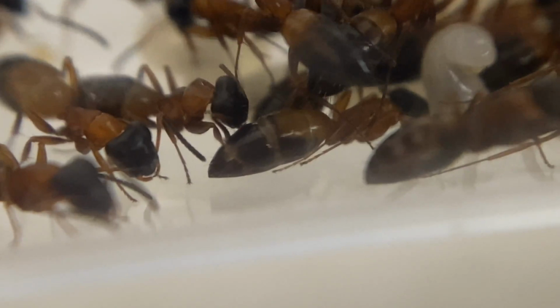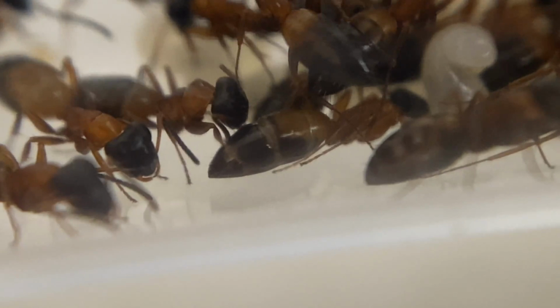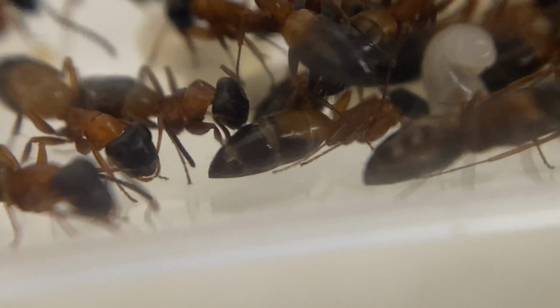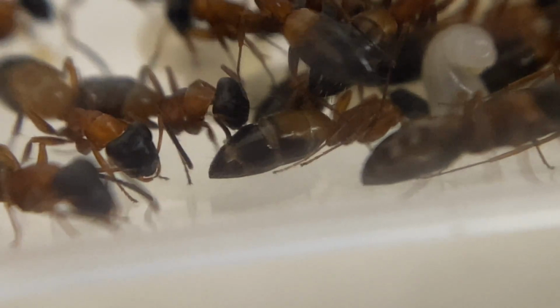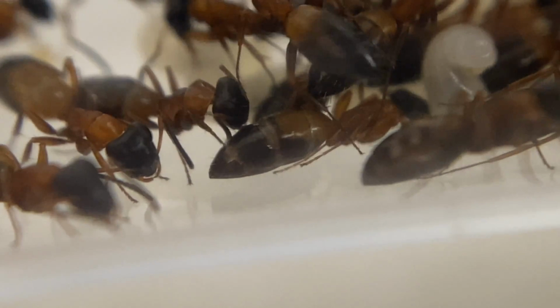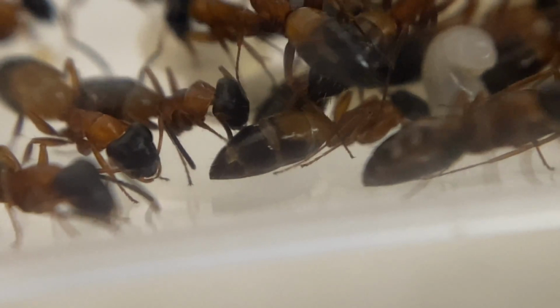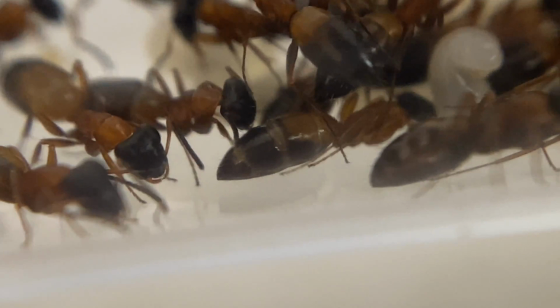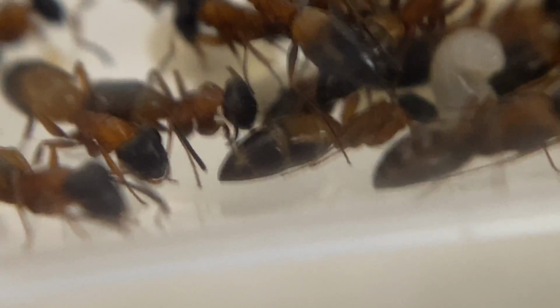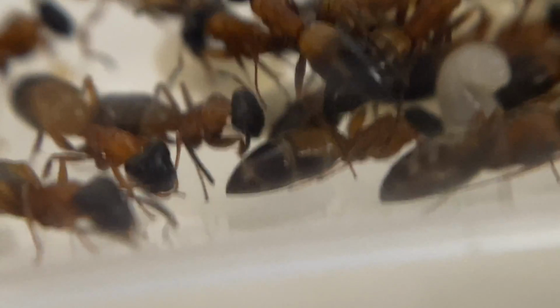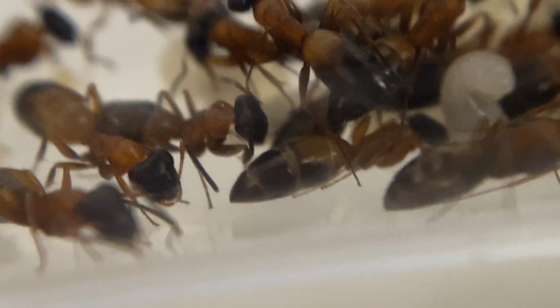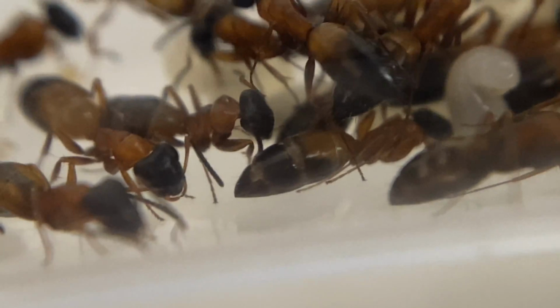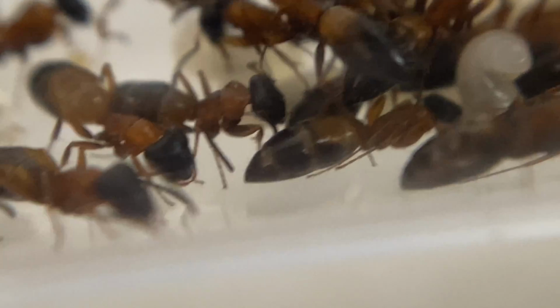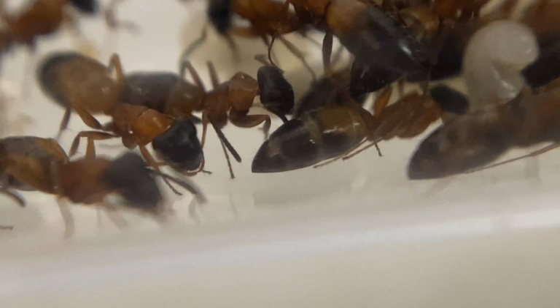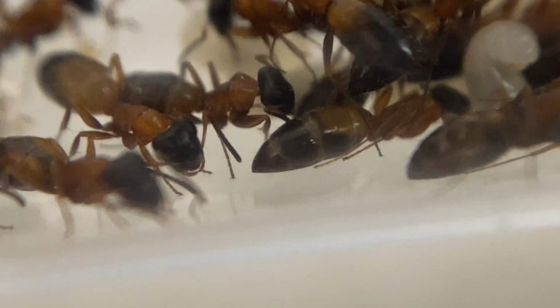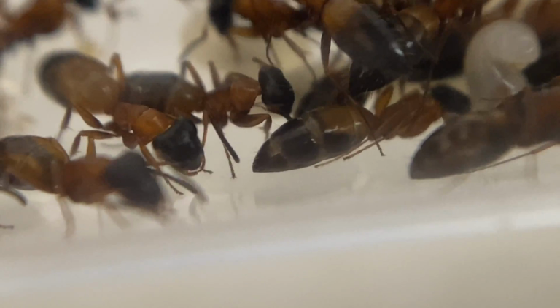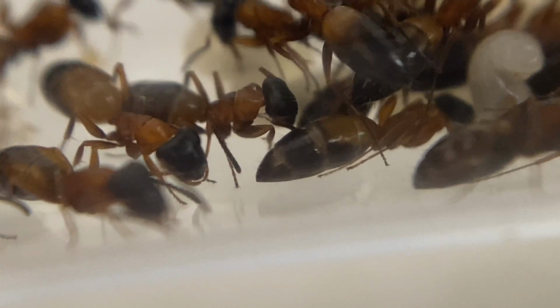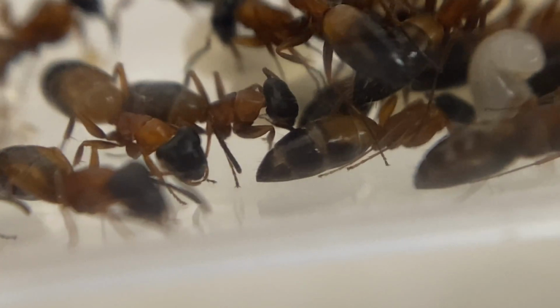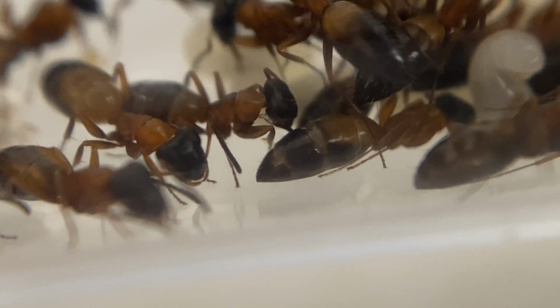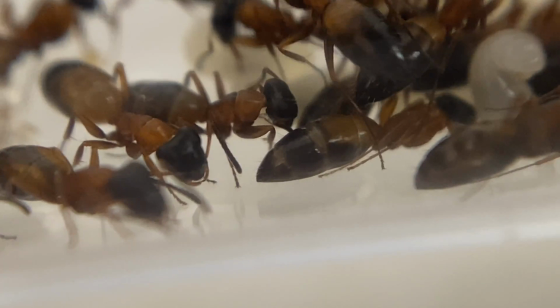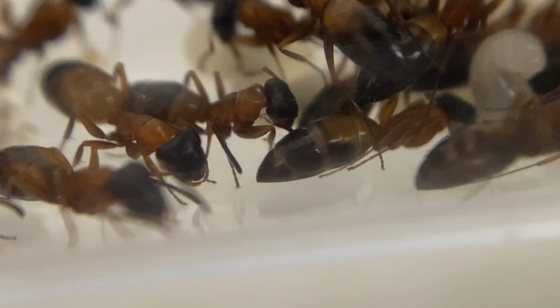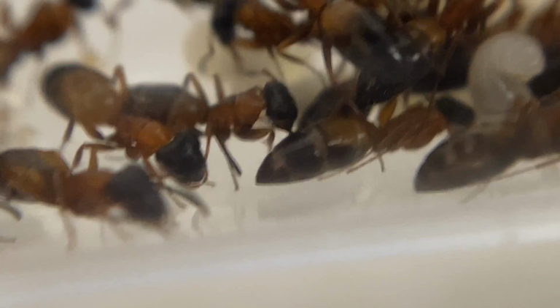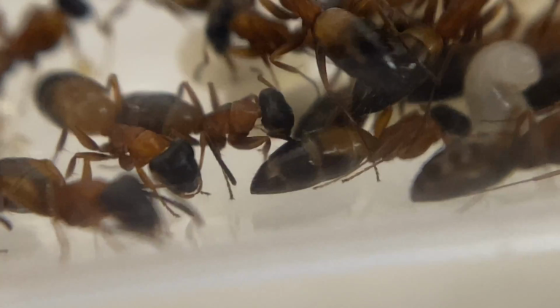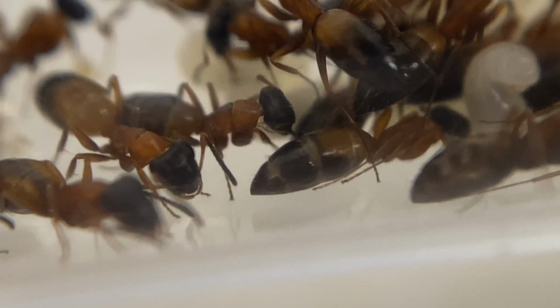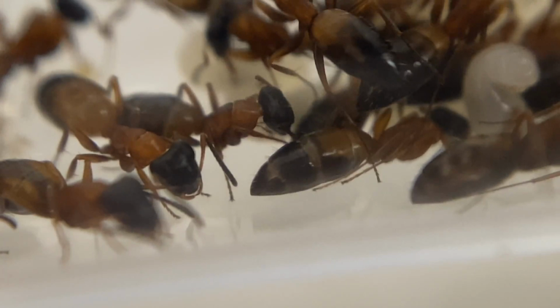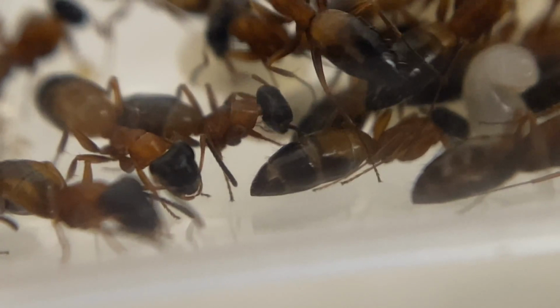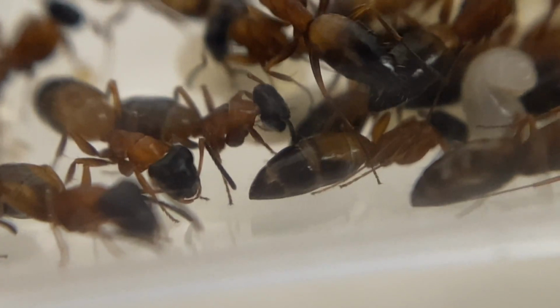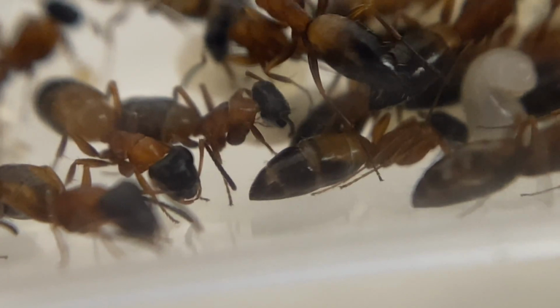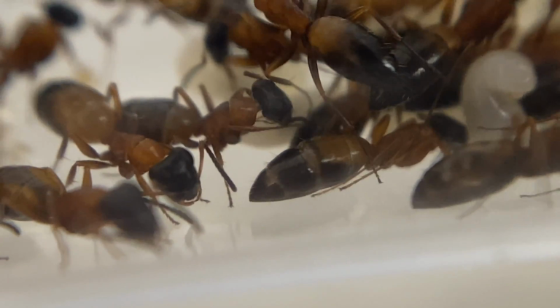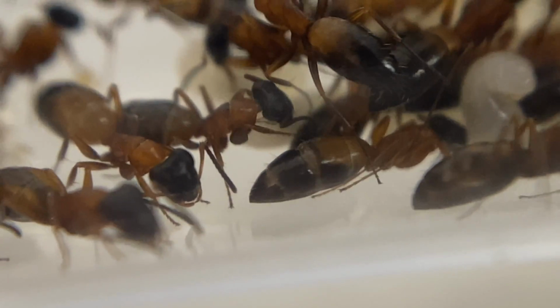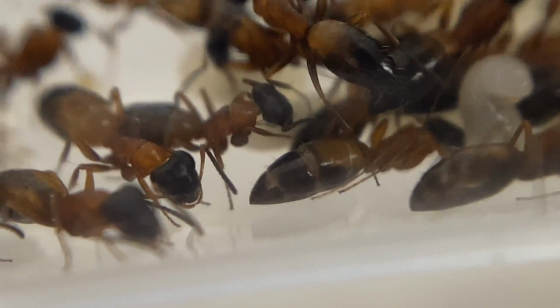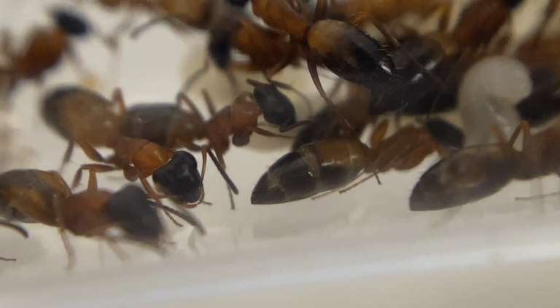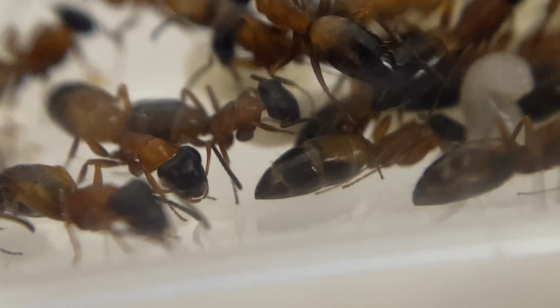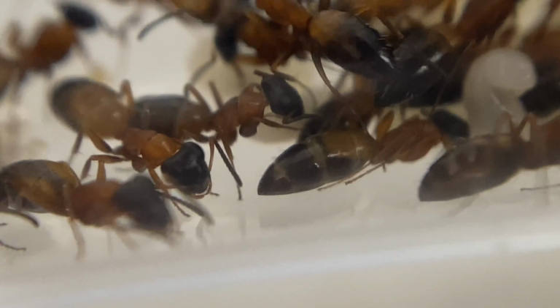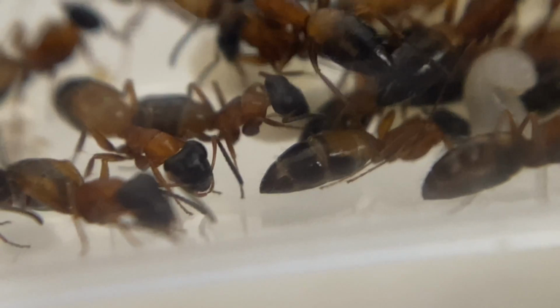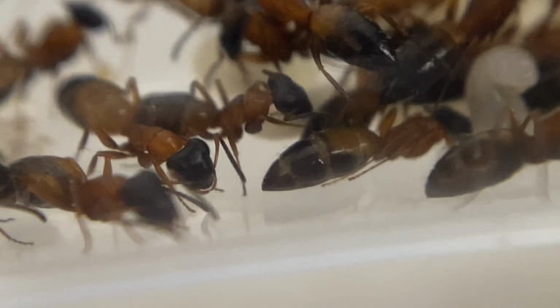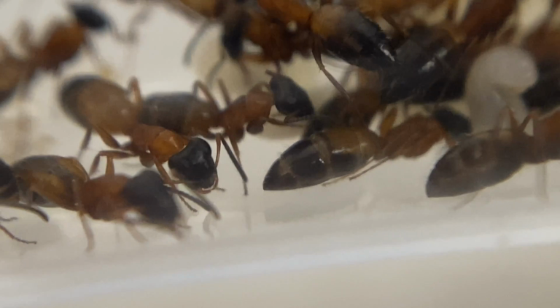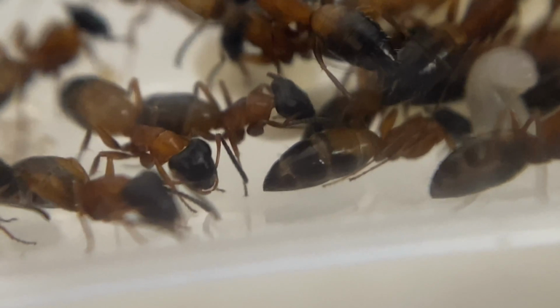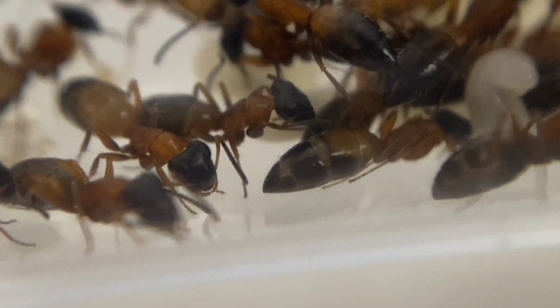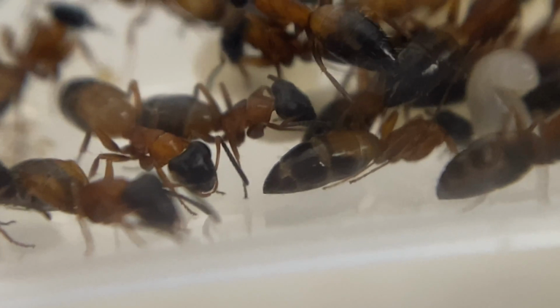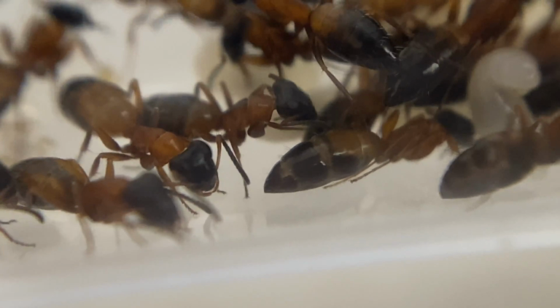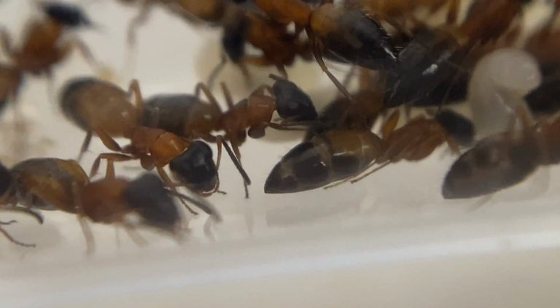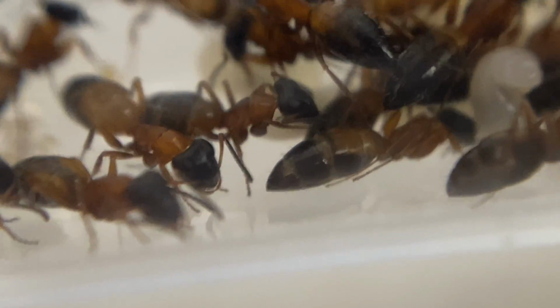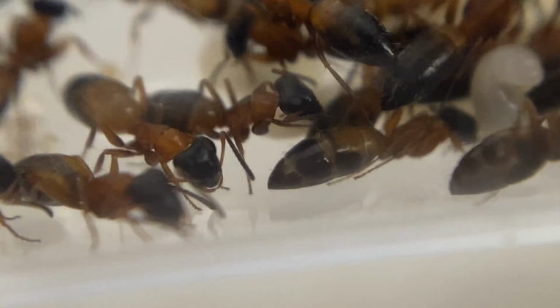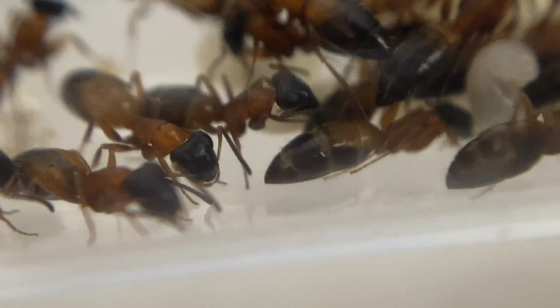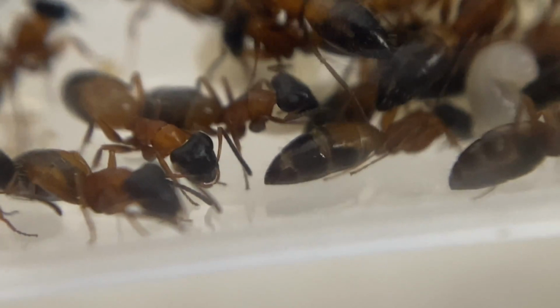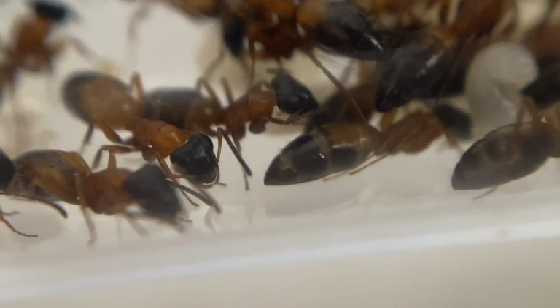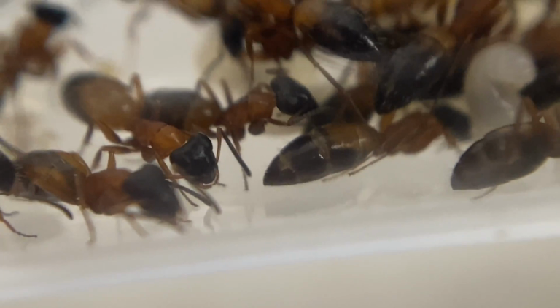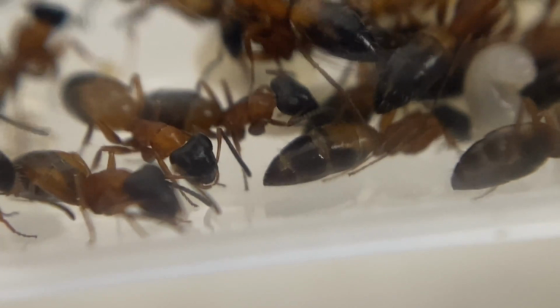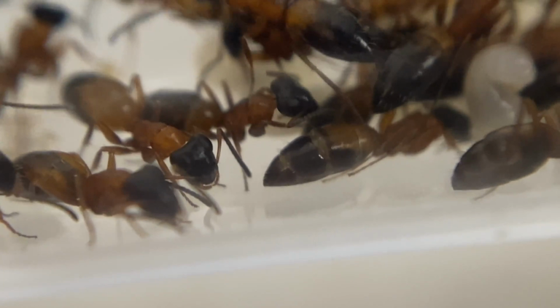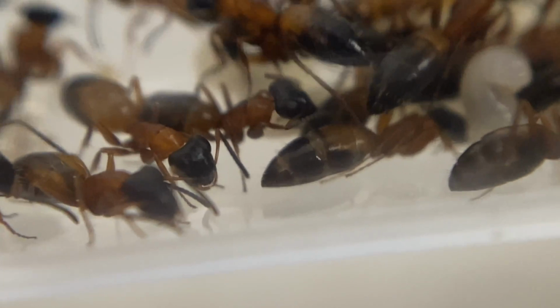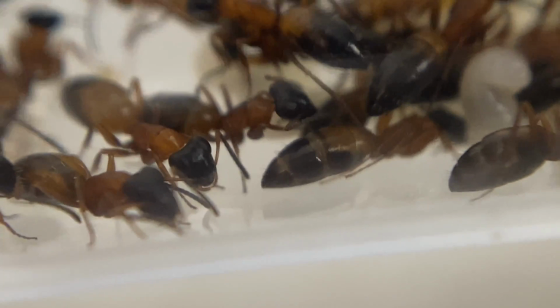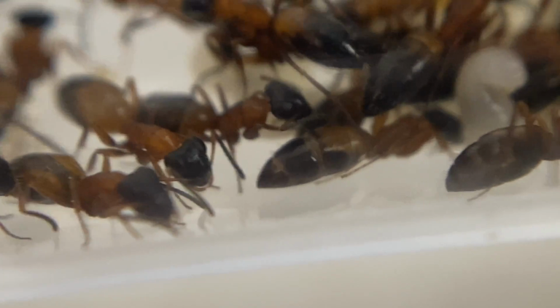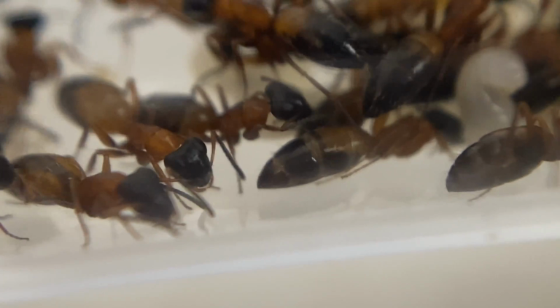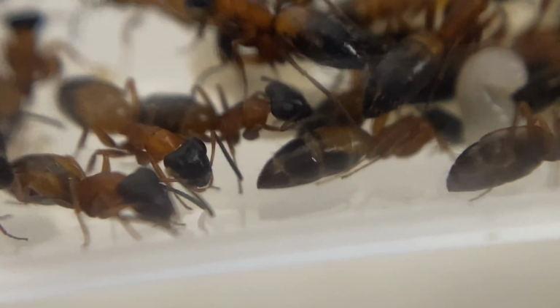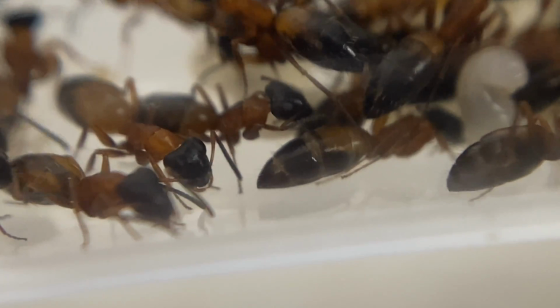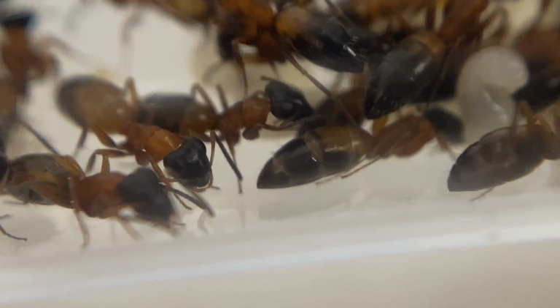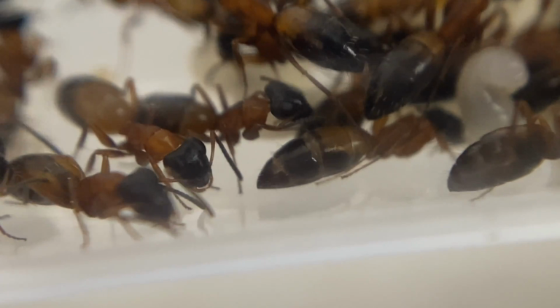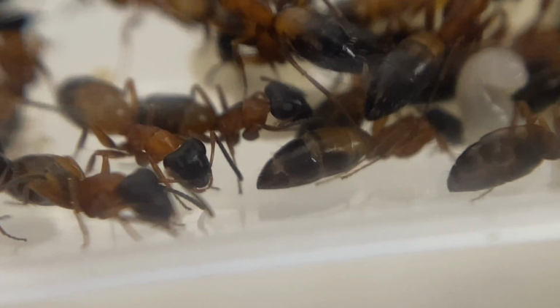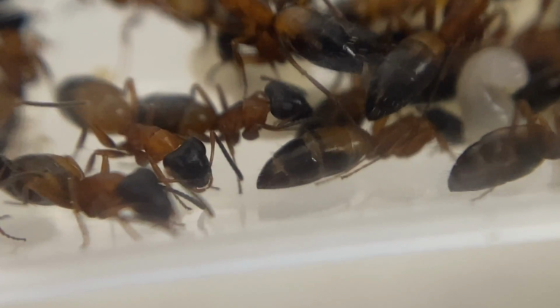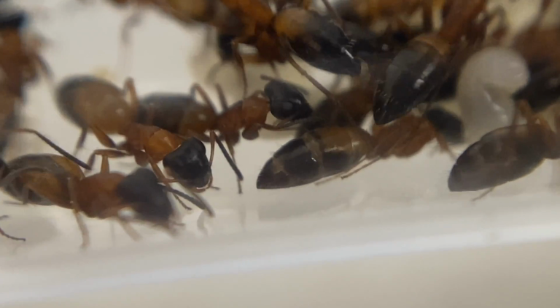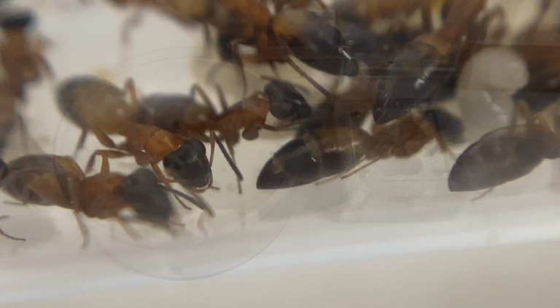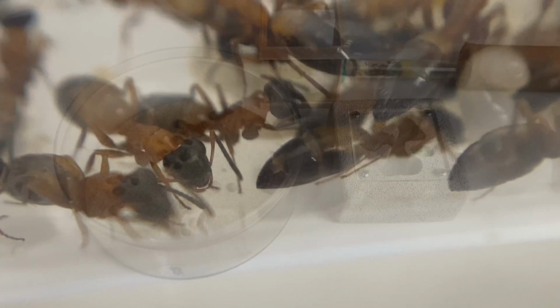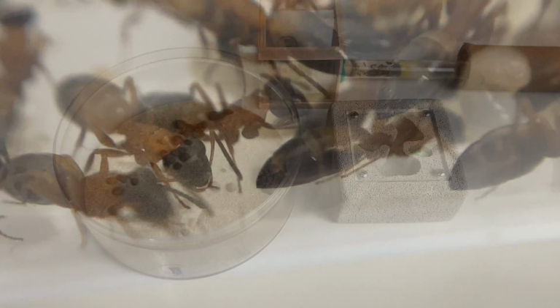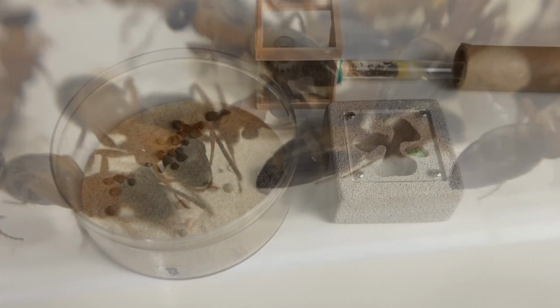They're quite a different looking species. Those eyes are nice and high up on the top of their head.